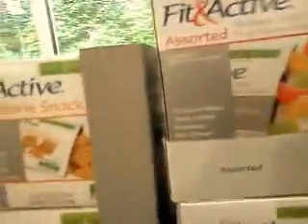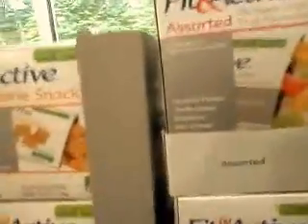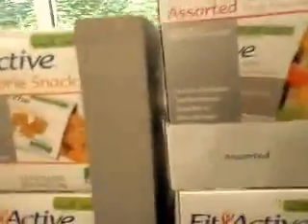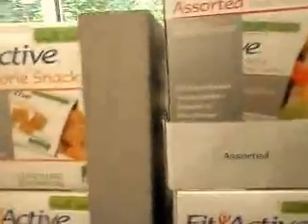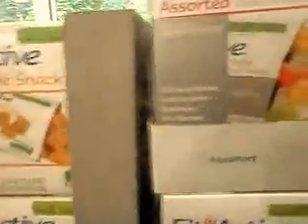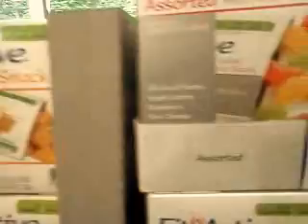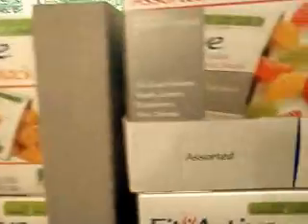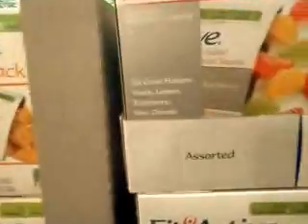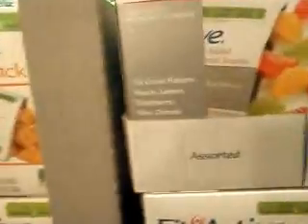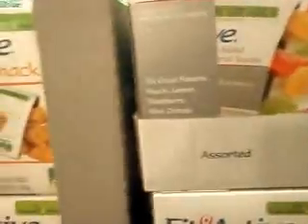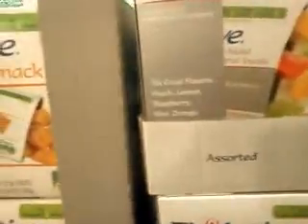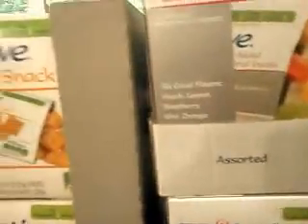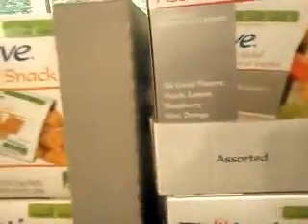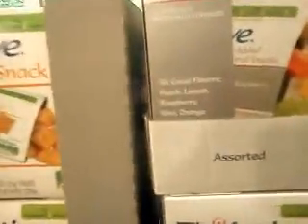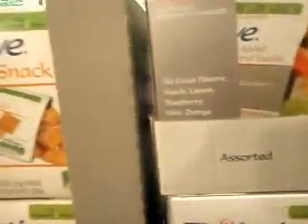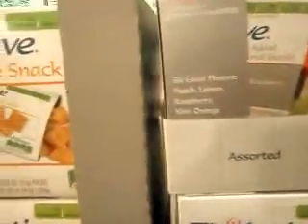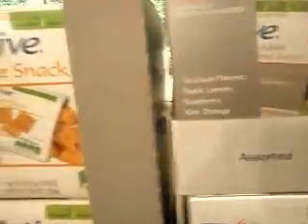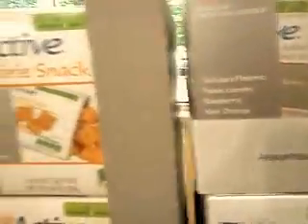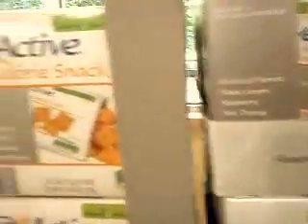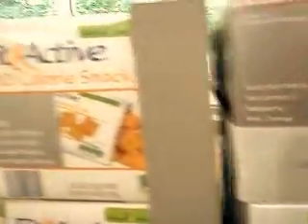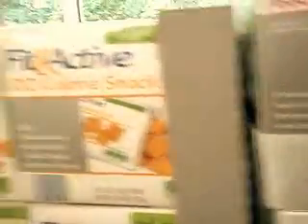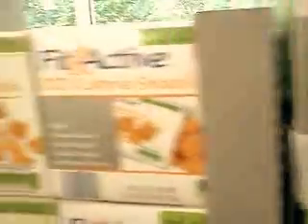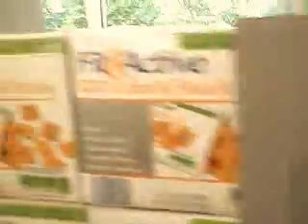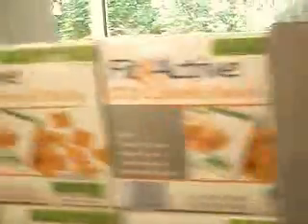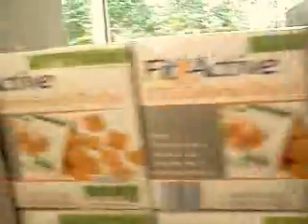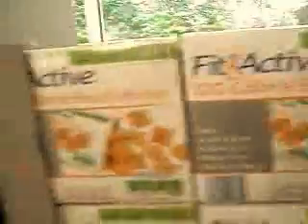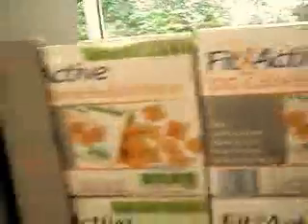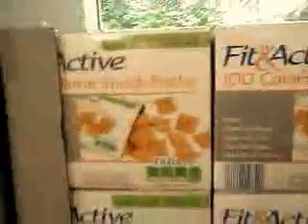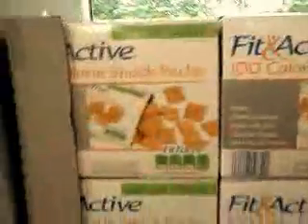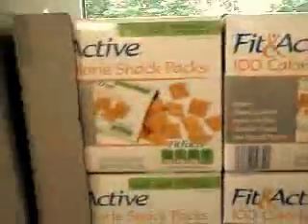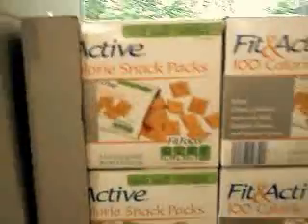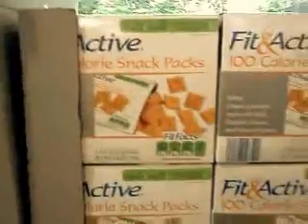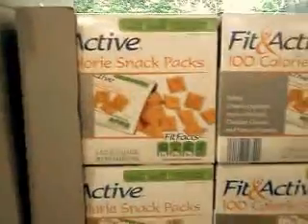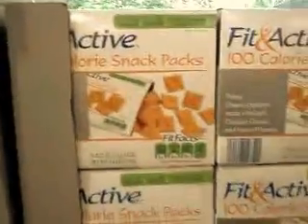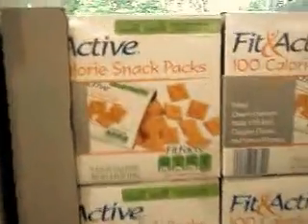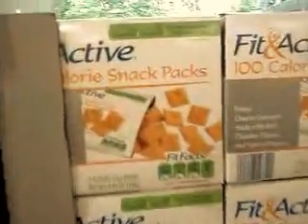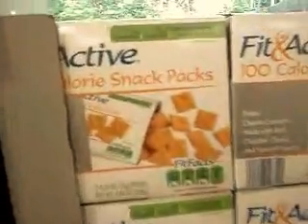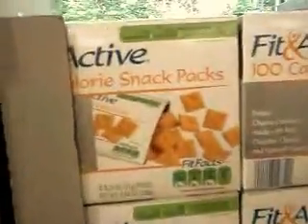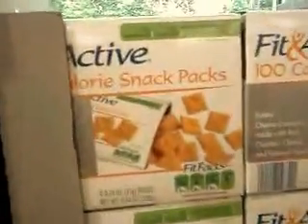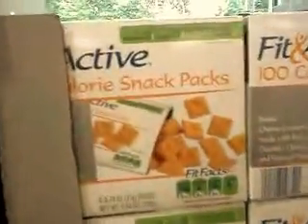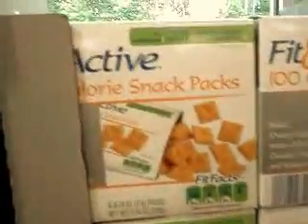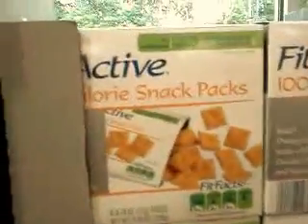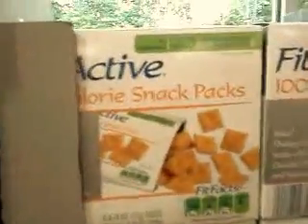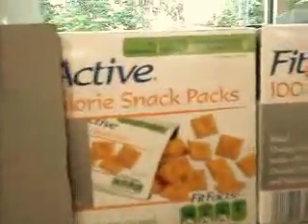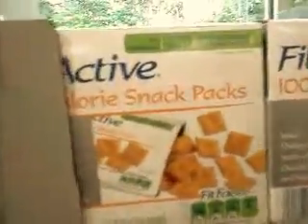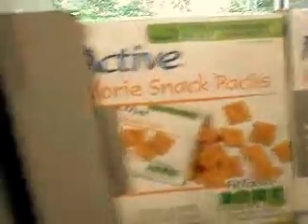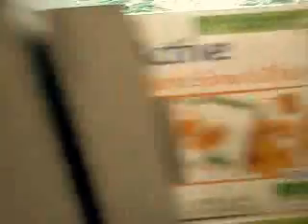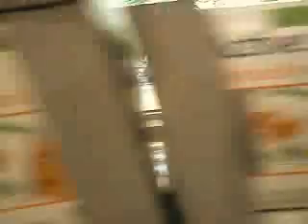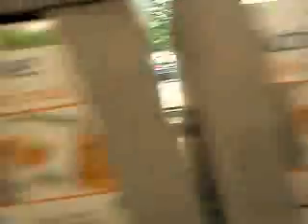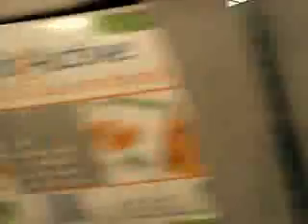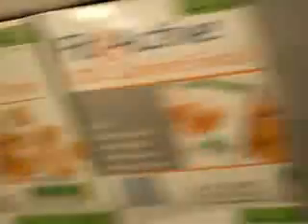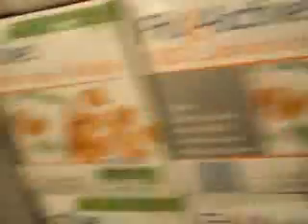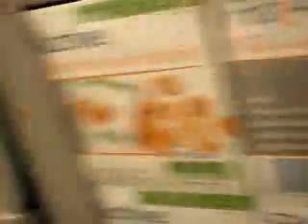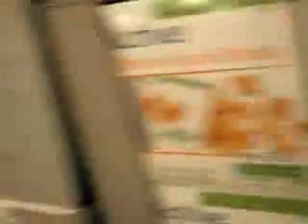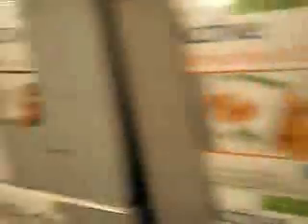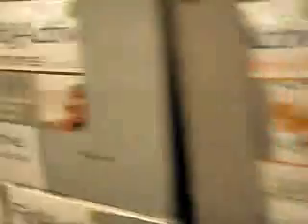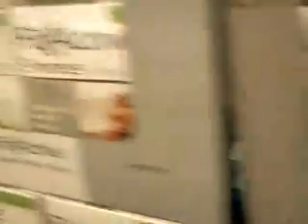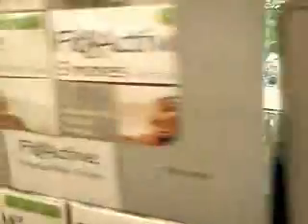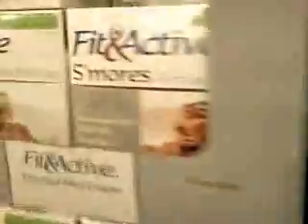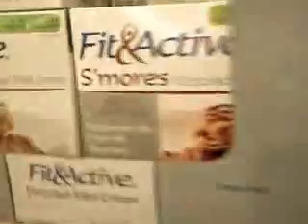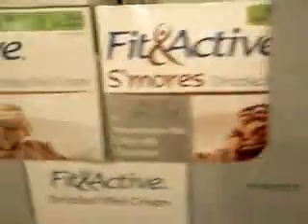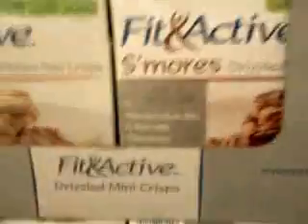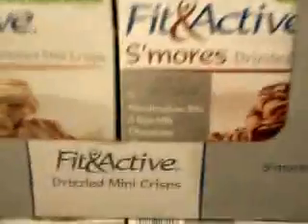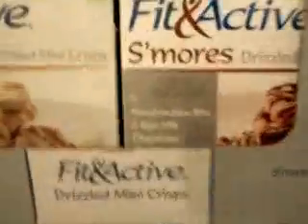My battery's dead so I'm going to be moving pretty fast. I'm going to choose snacks — s'mores.